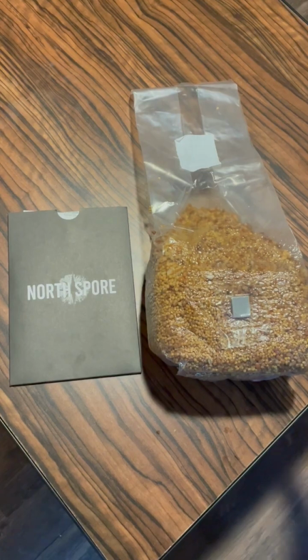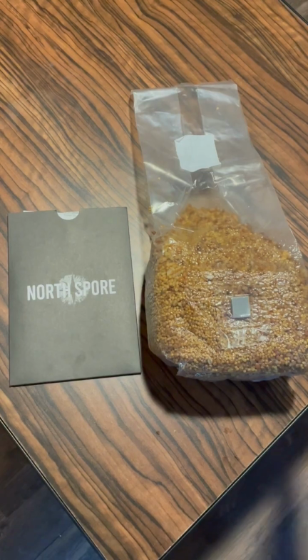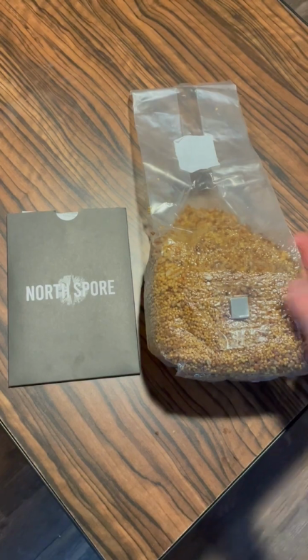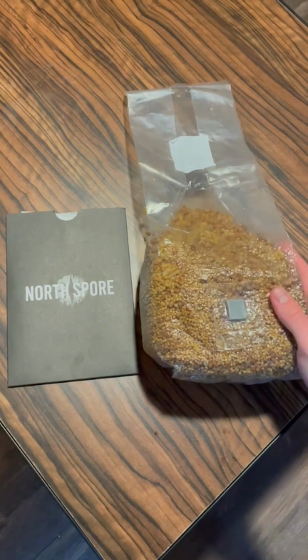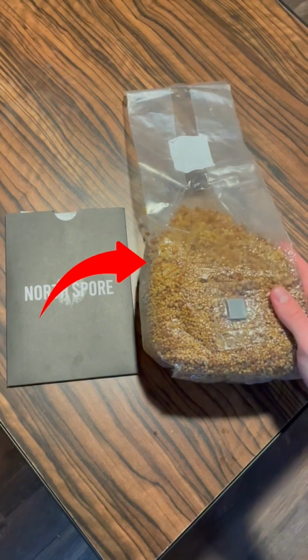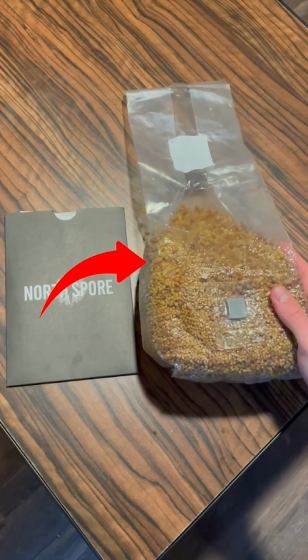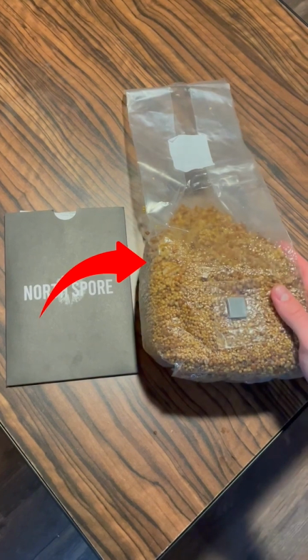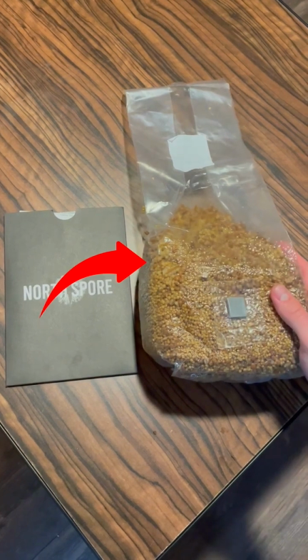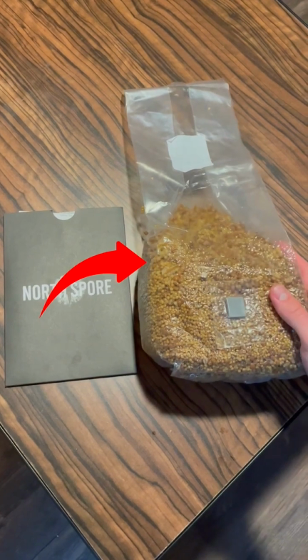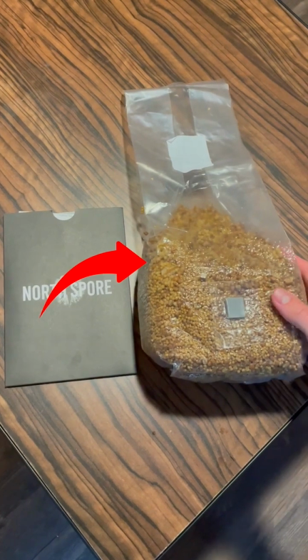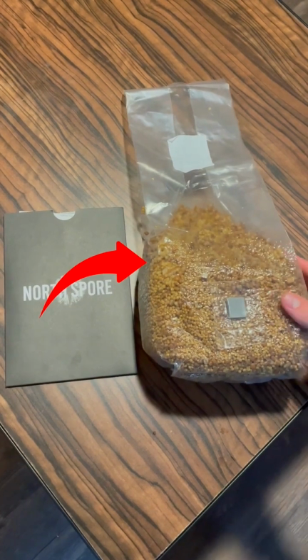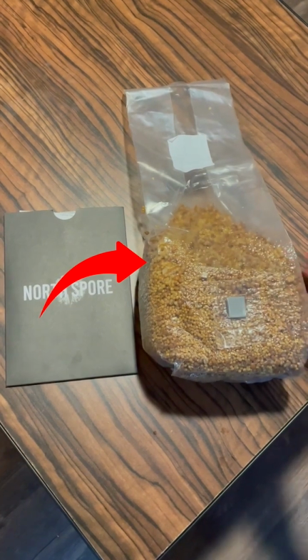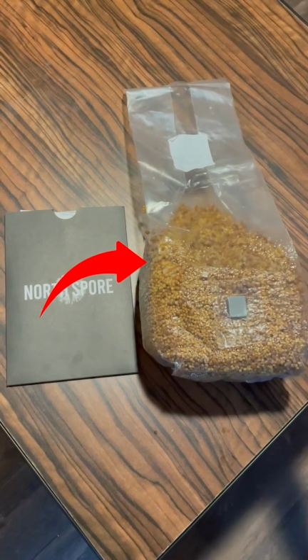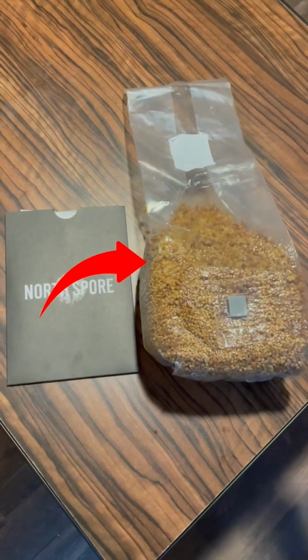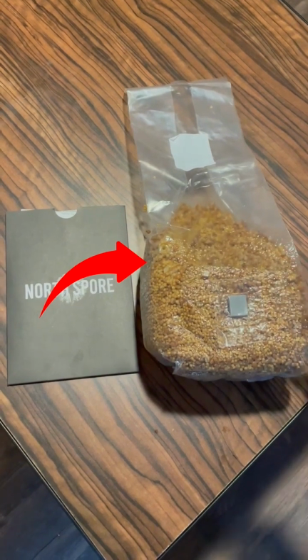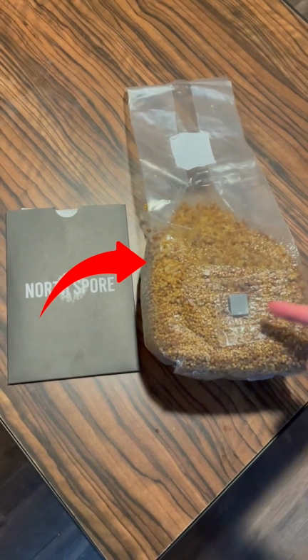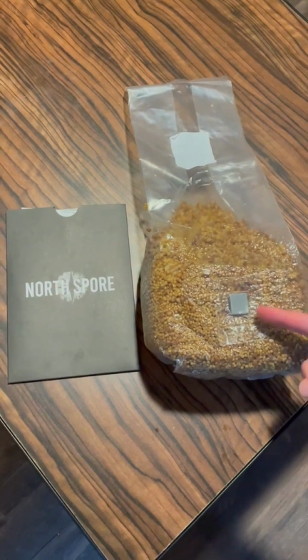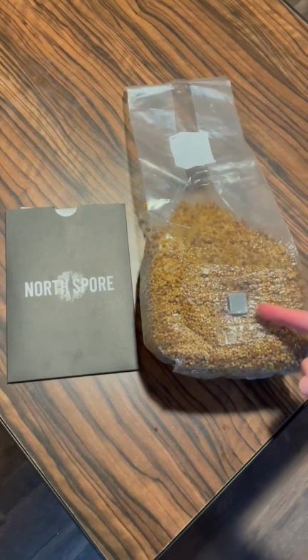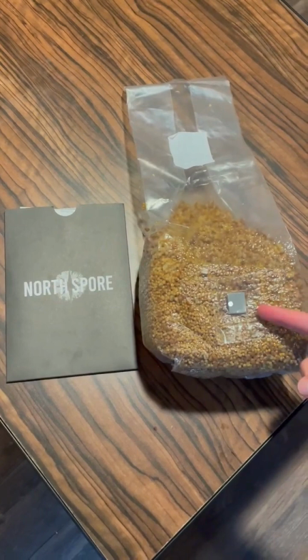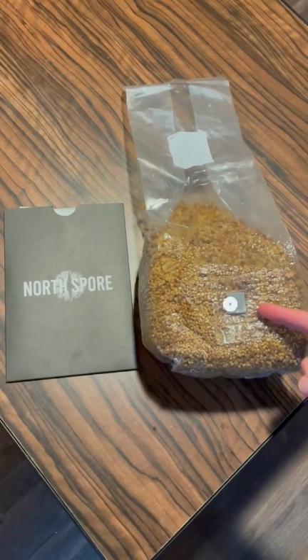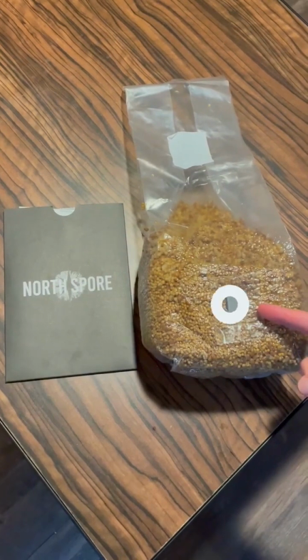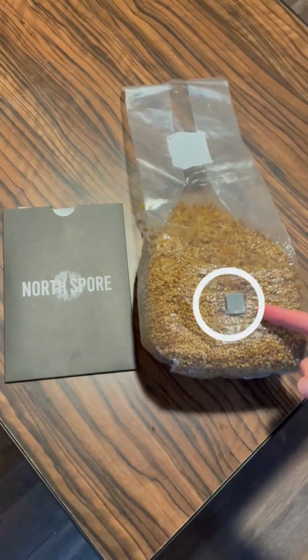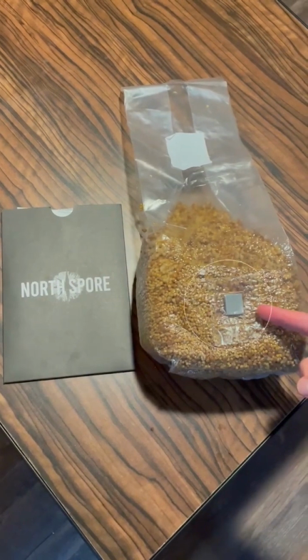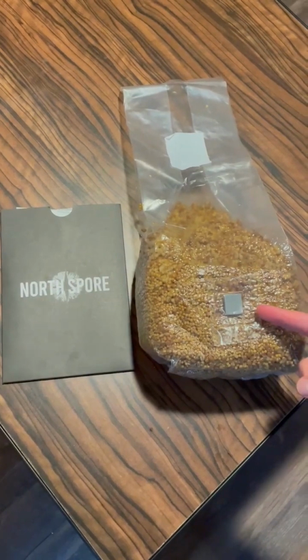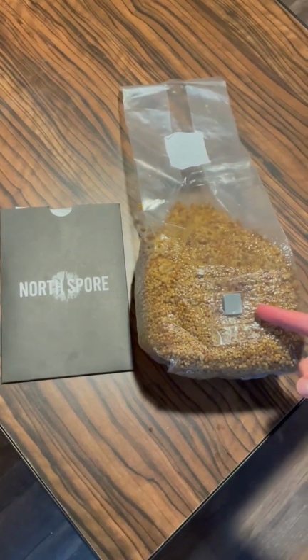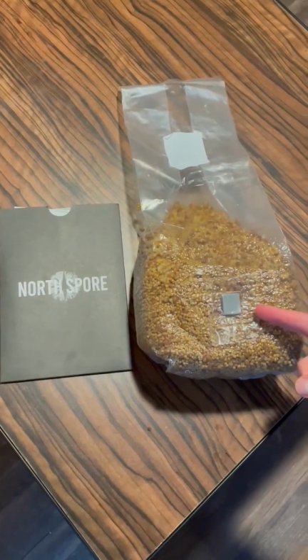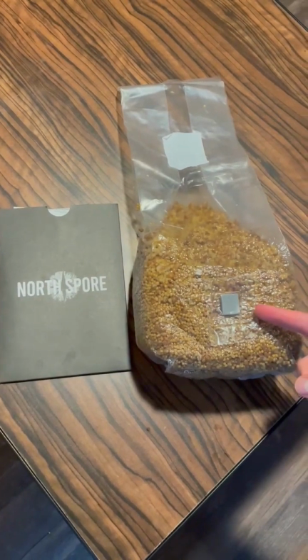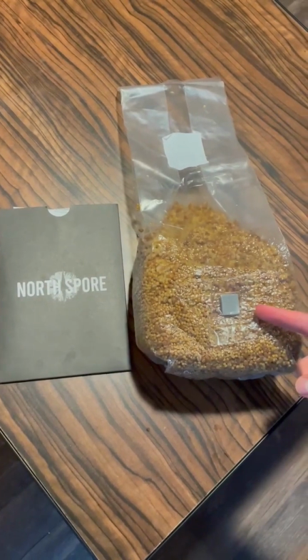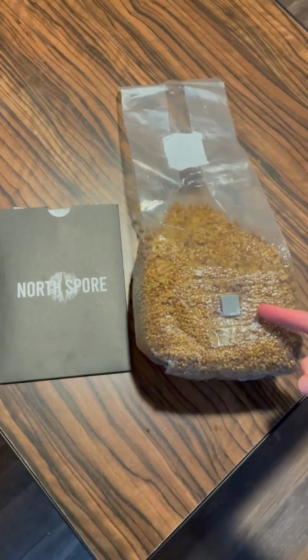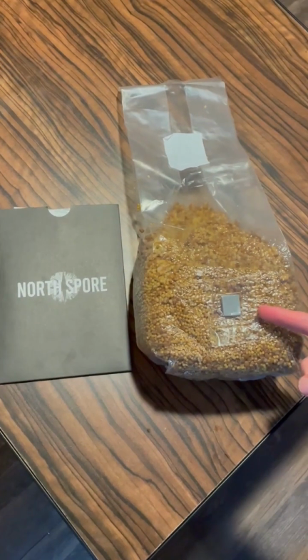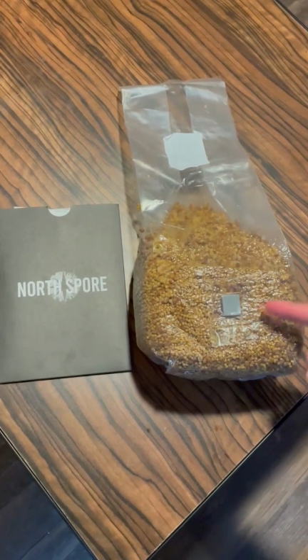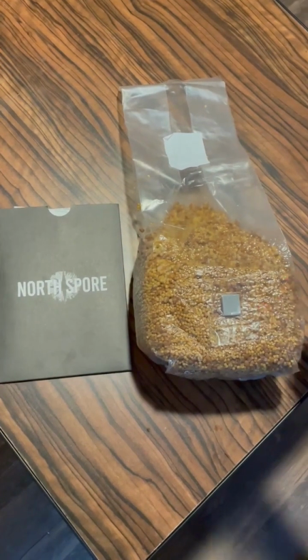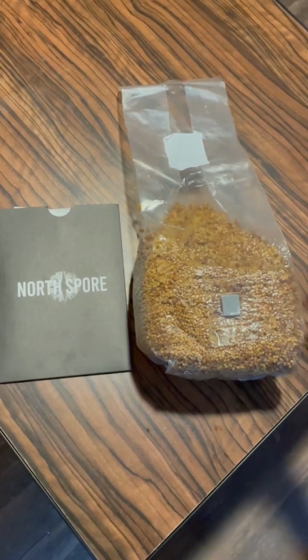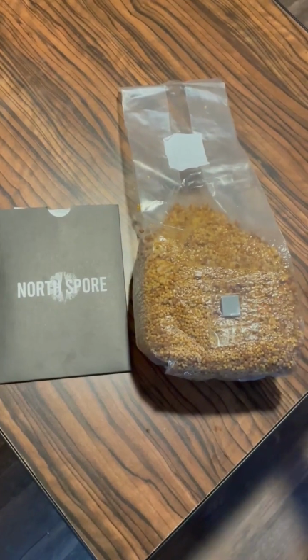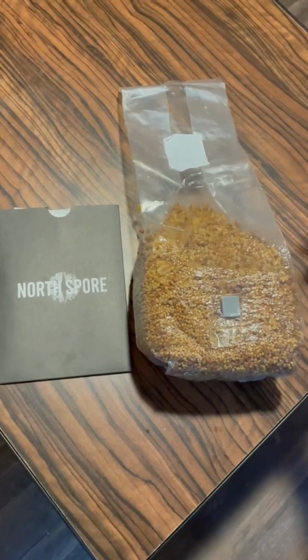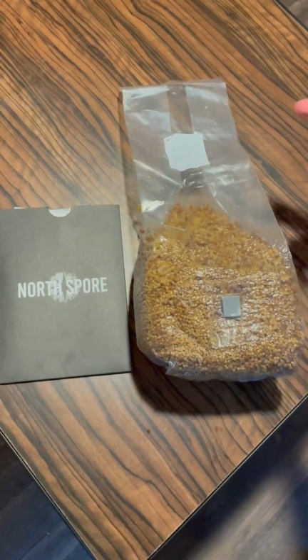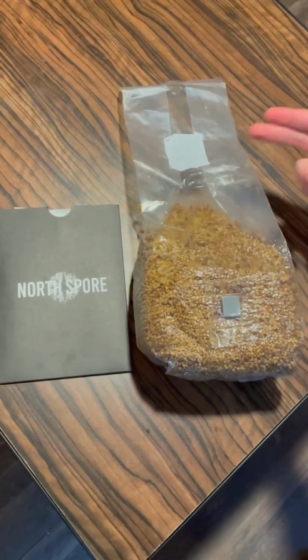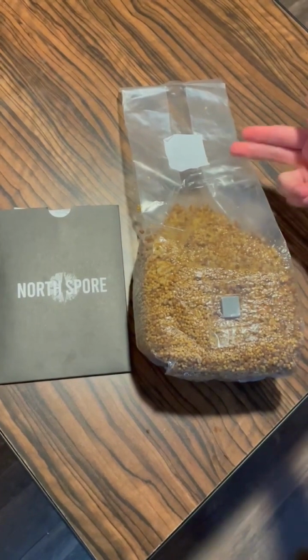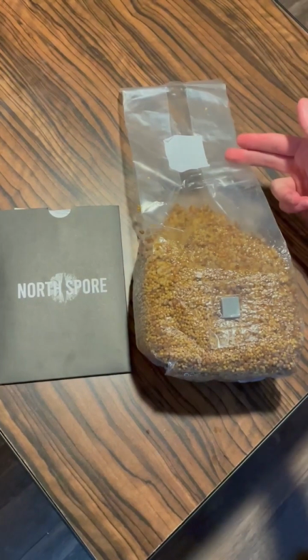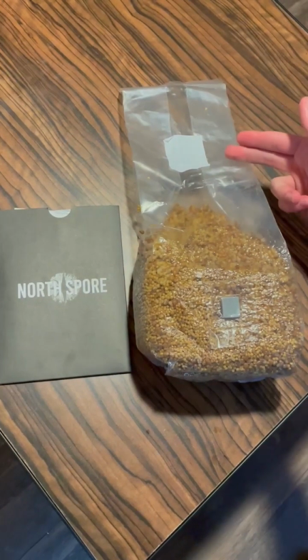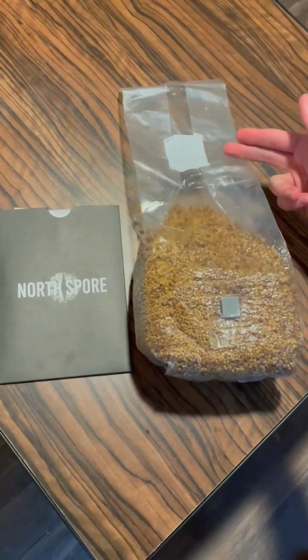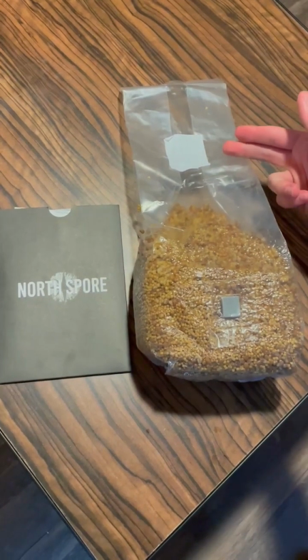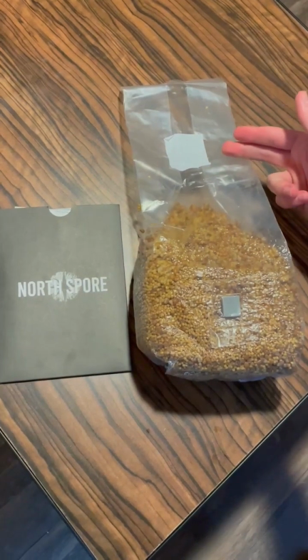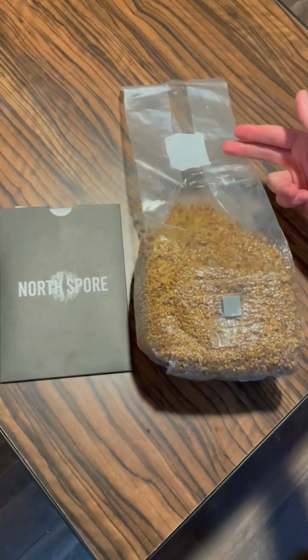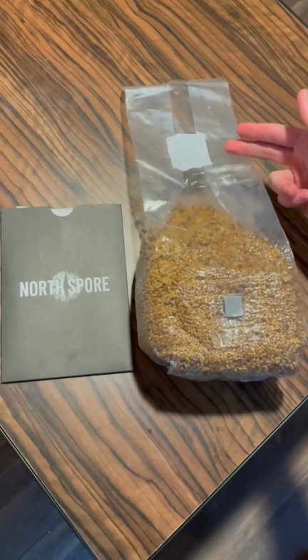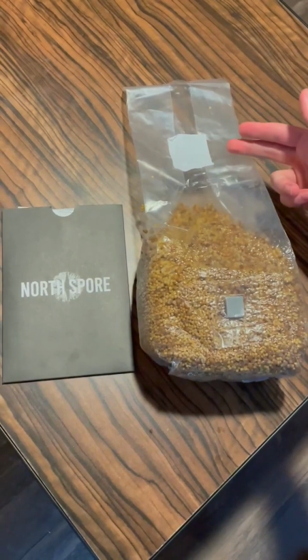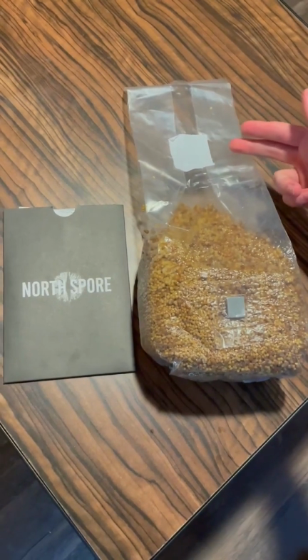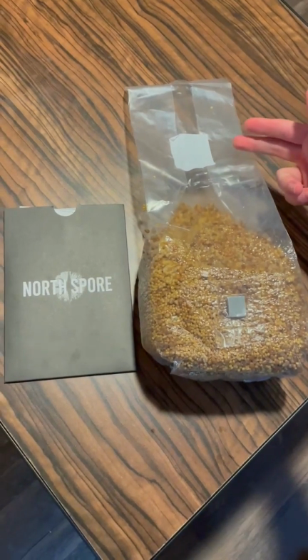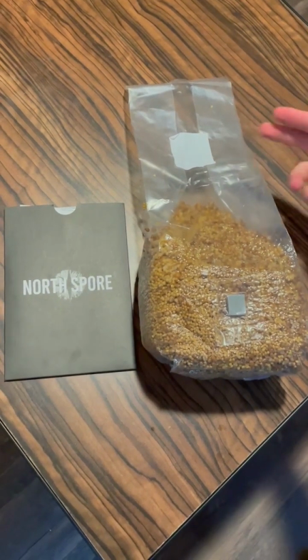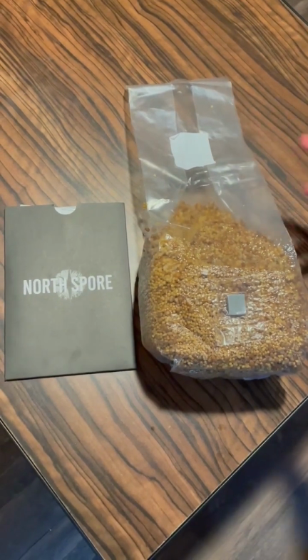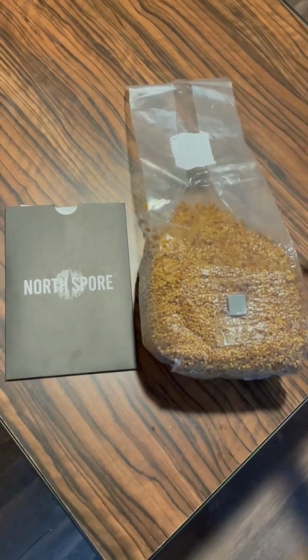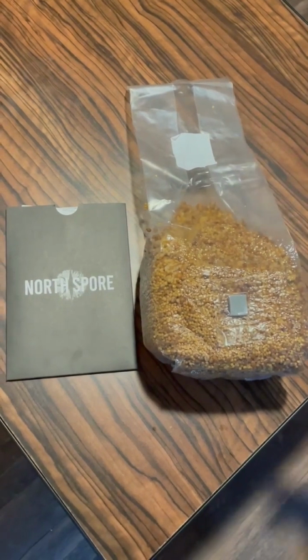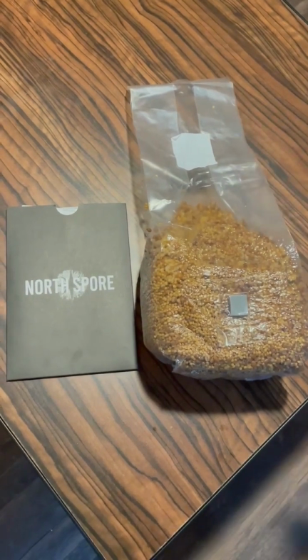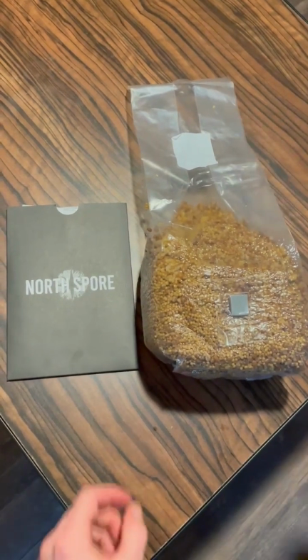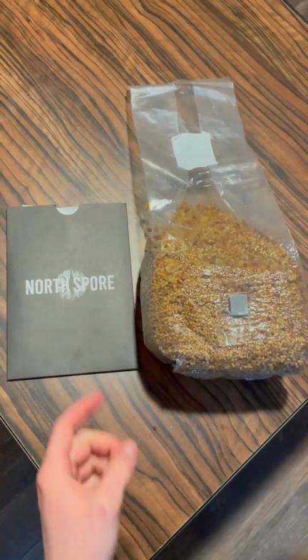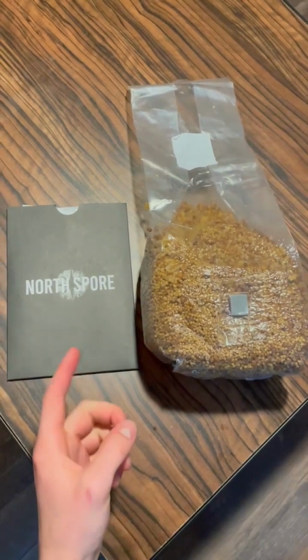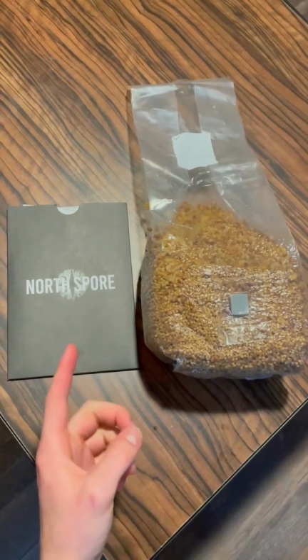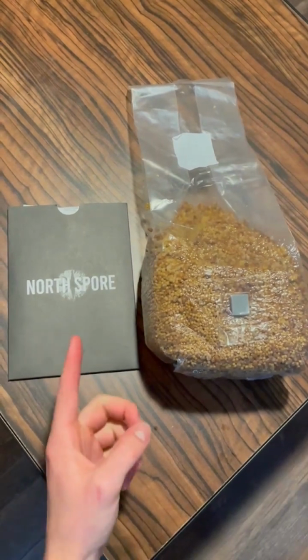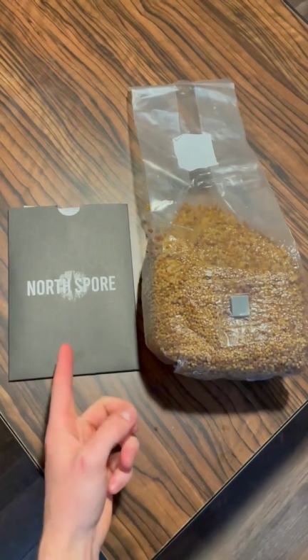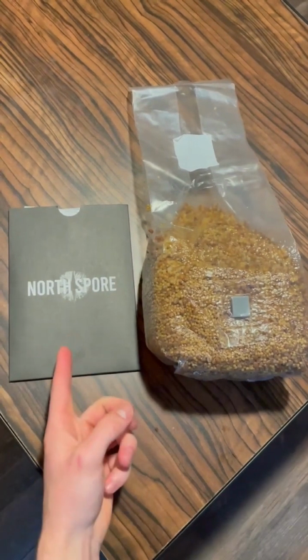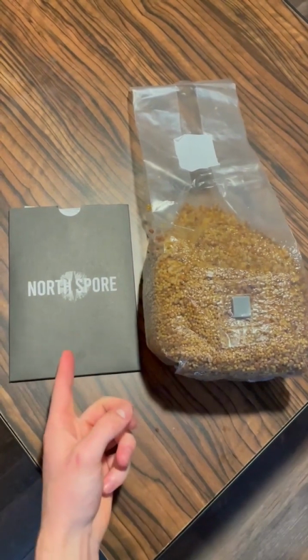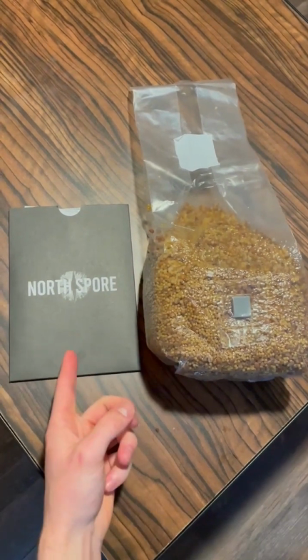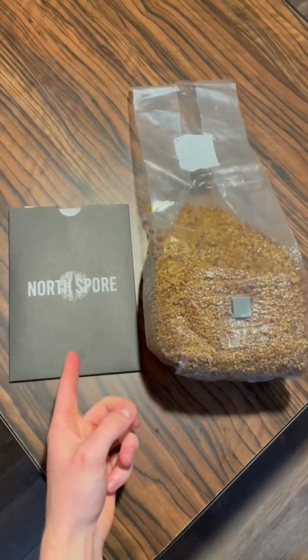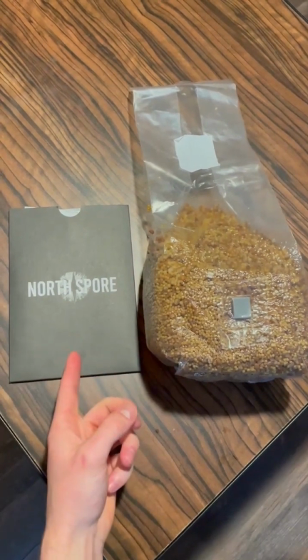This is our grain bag. It comes with a self-healing injection port. We got this grain bag from North Spore — we love their products and highly recommend them.